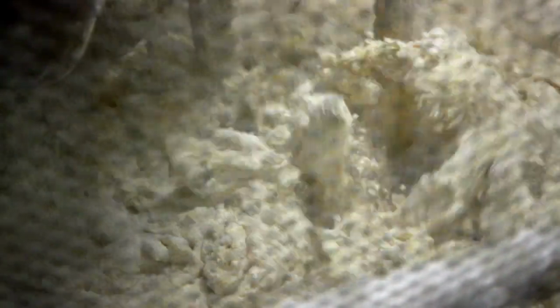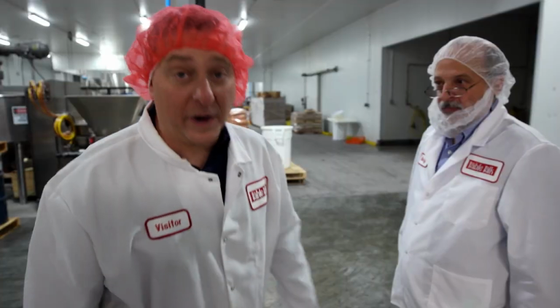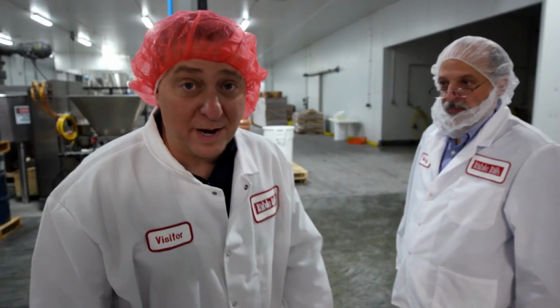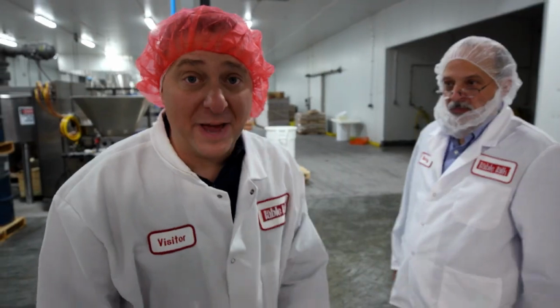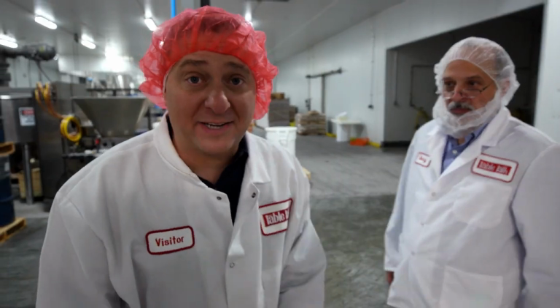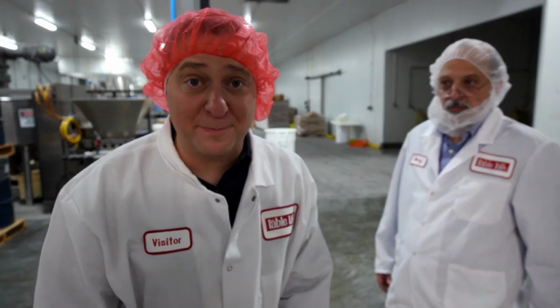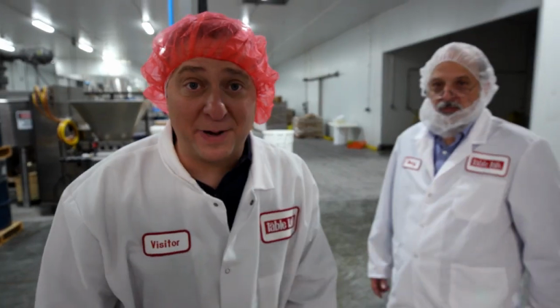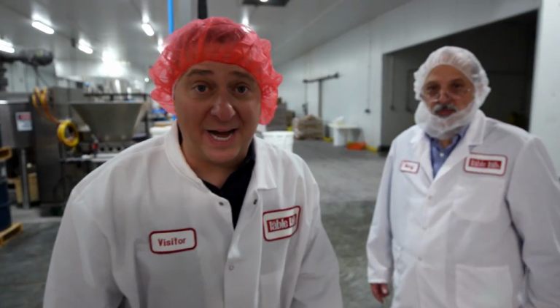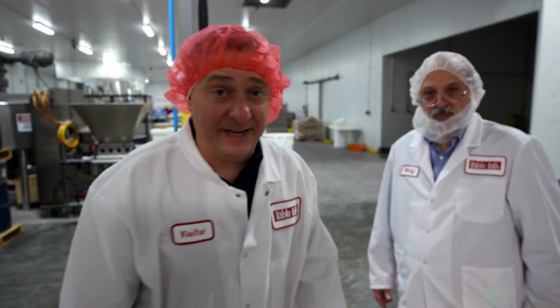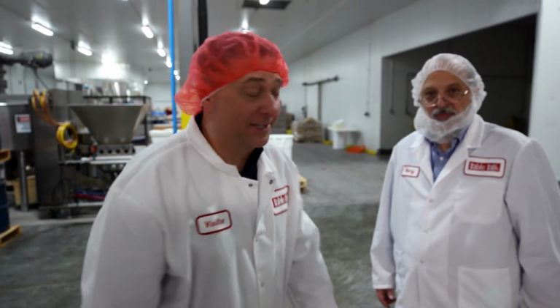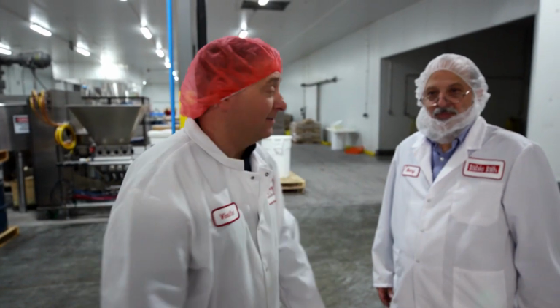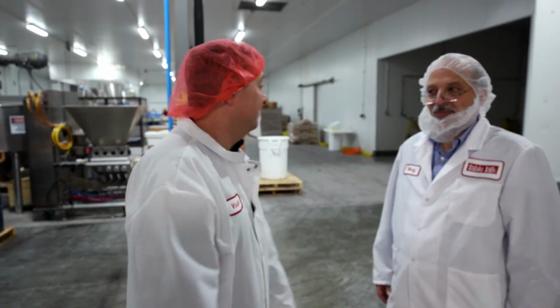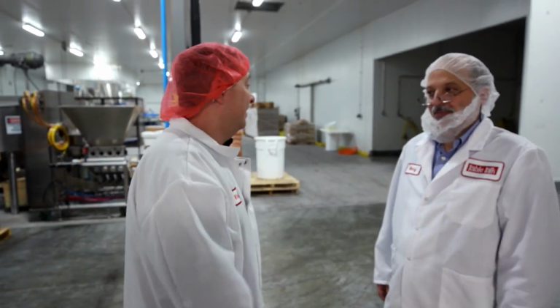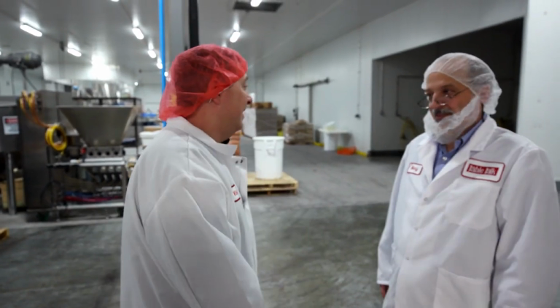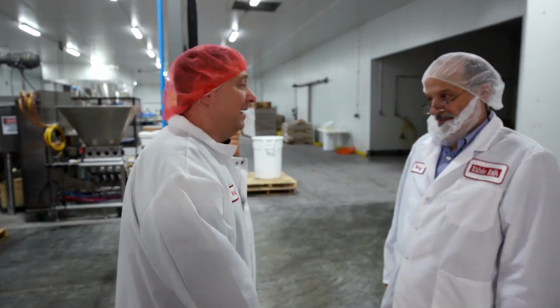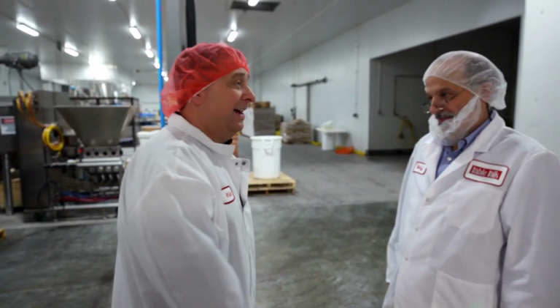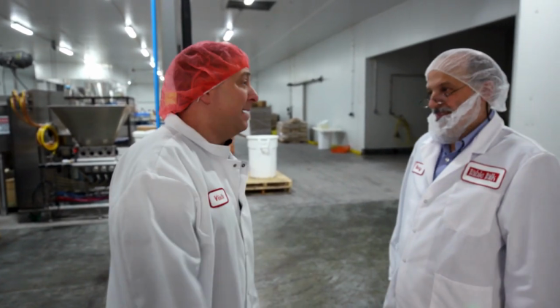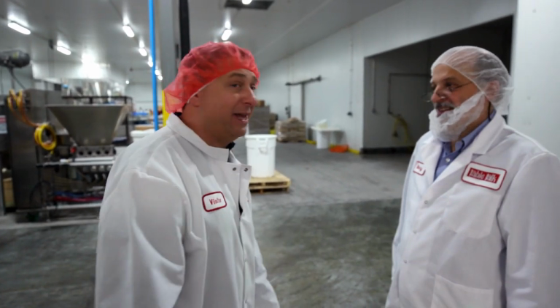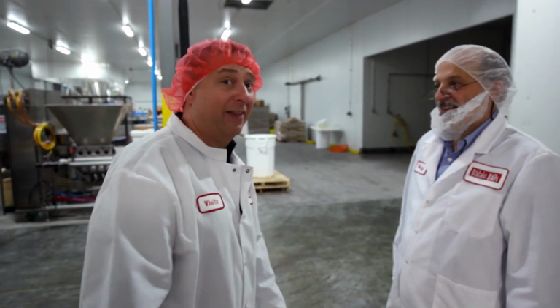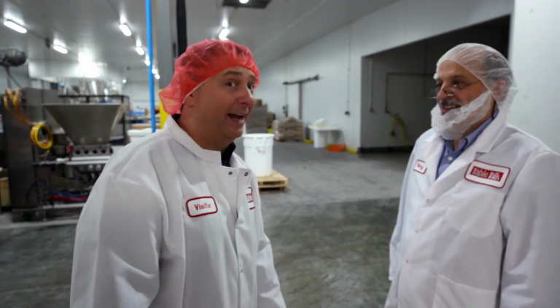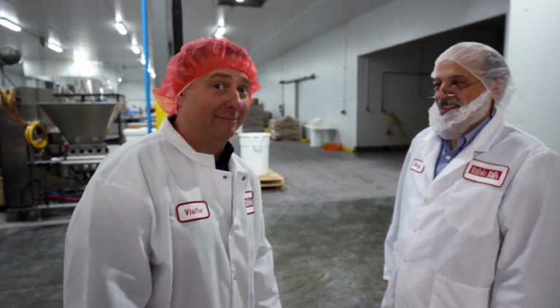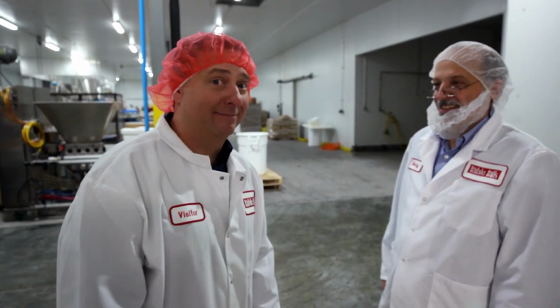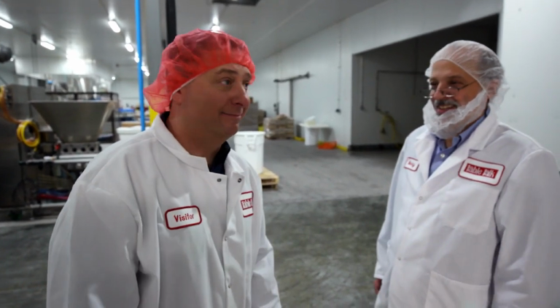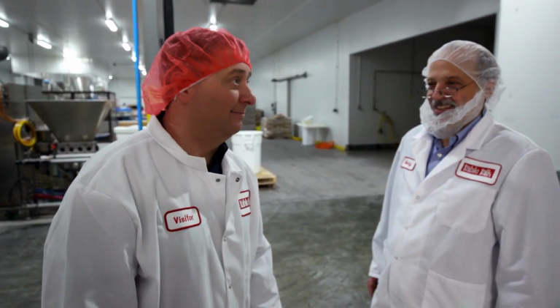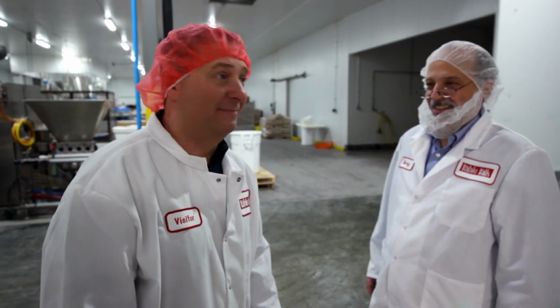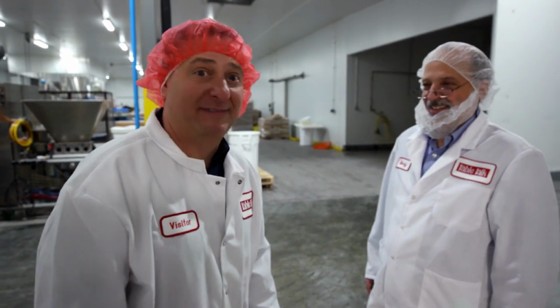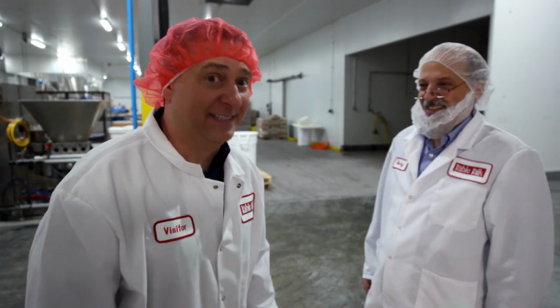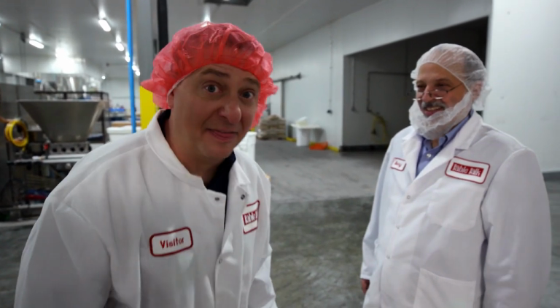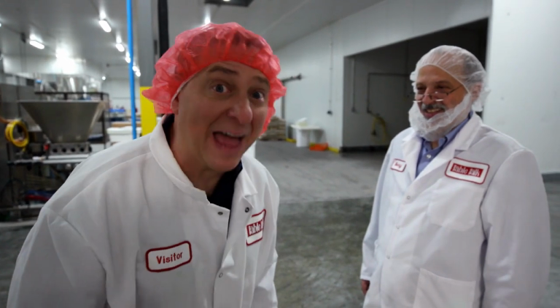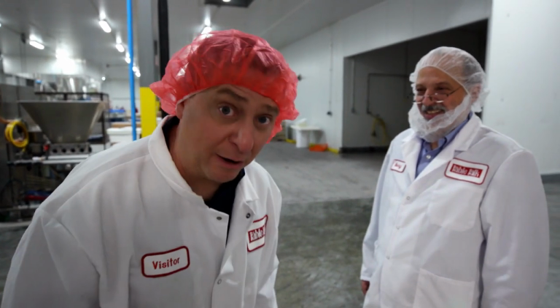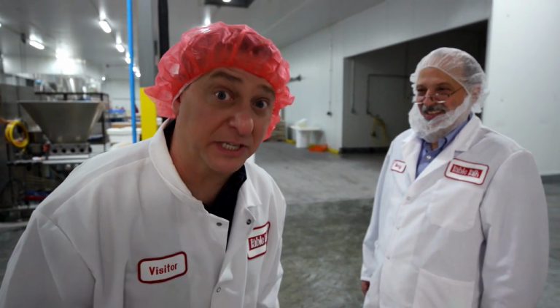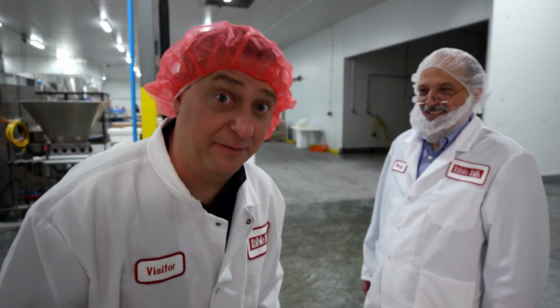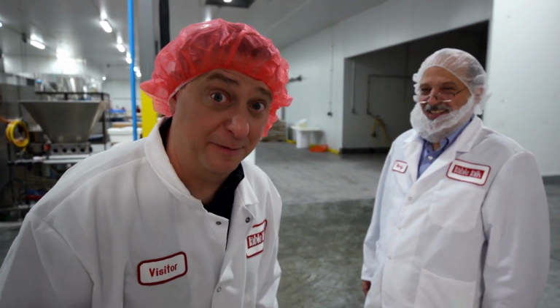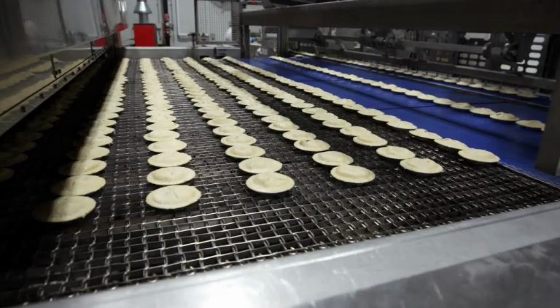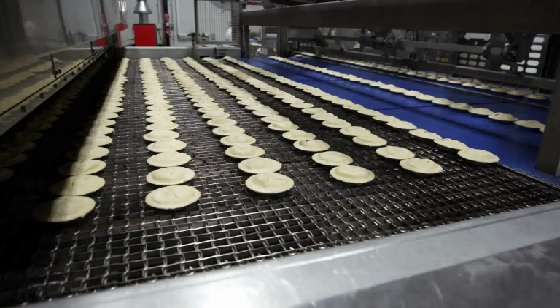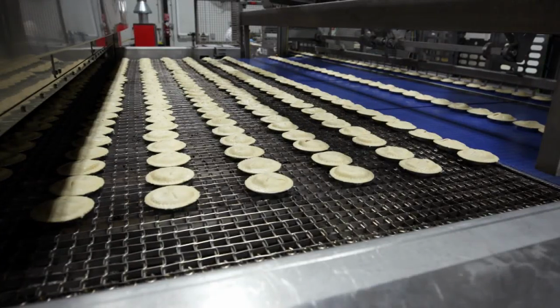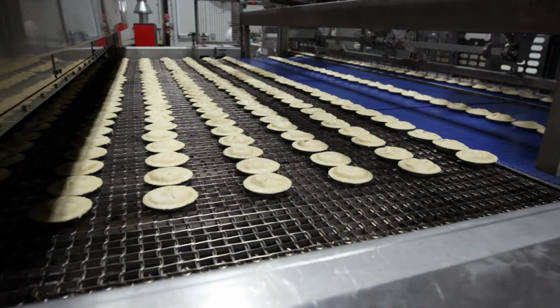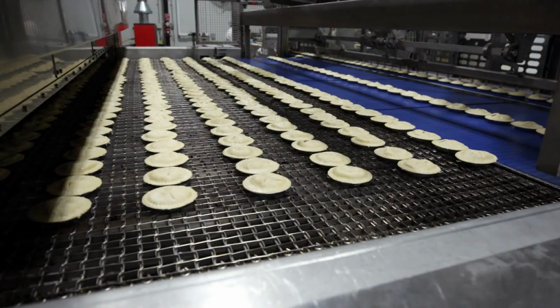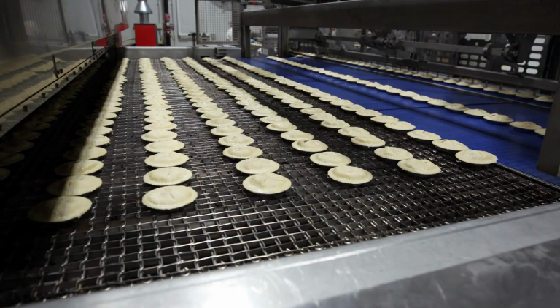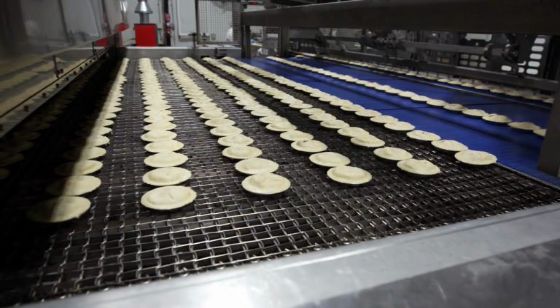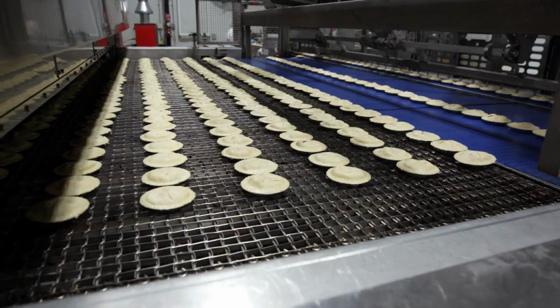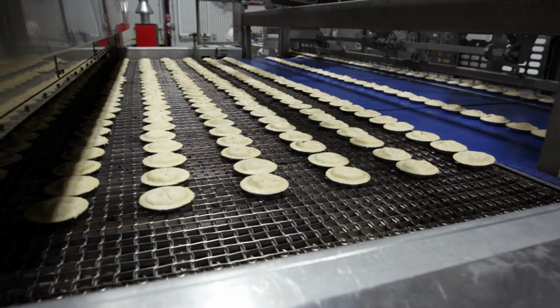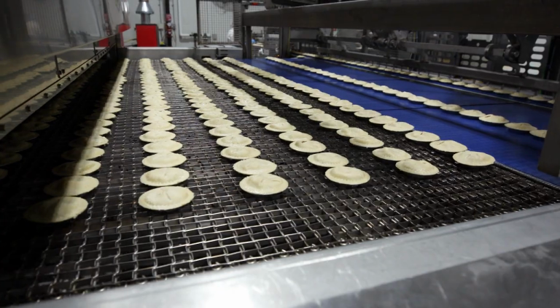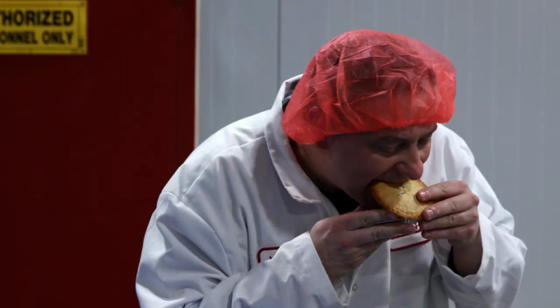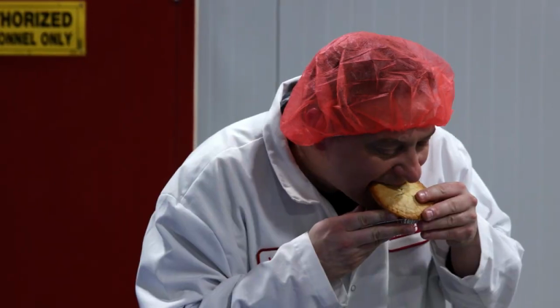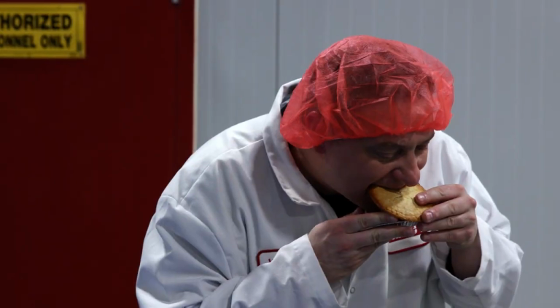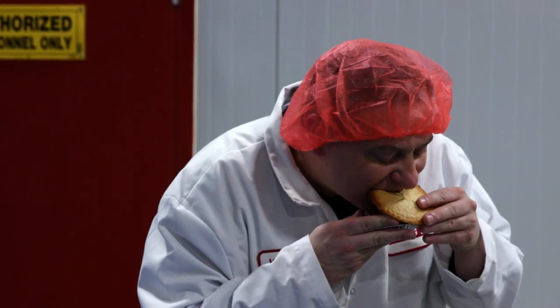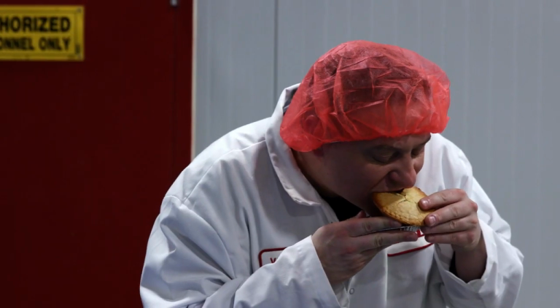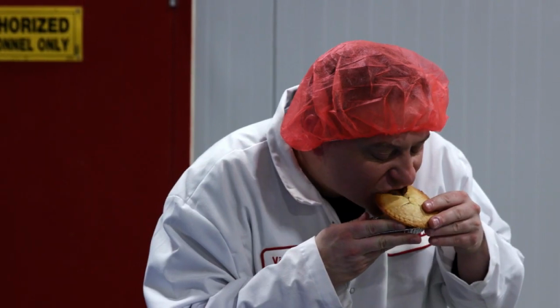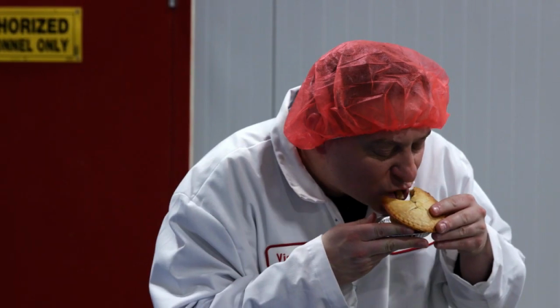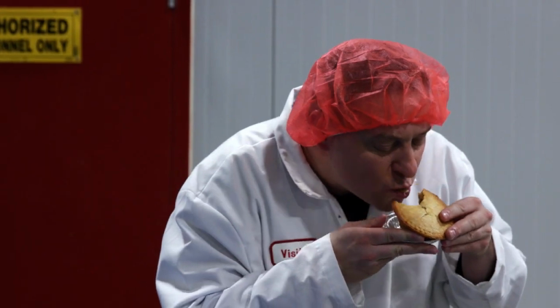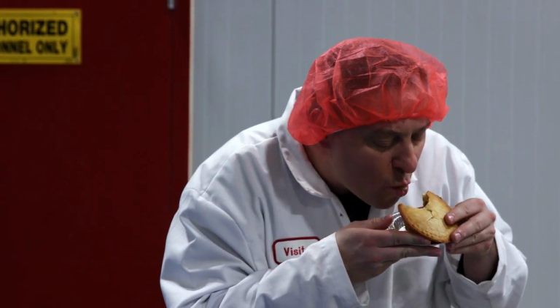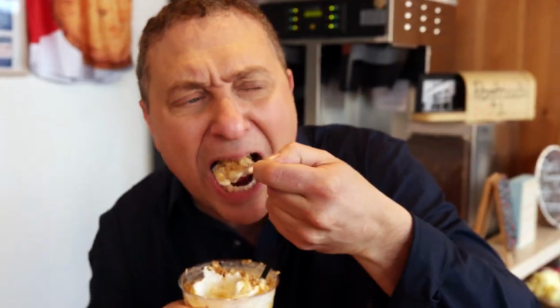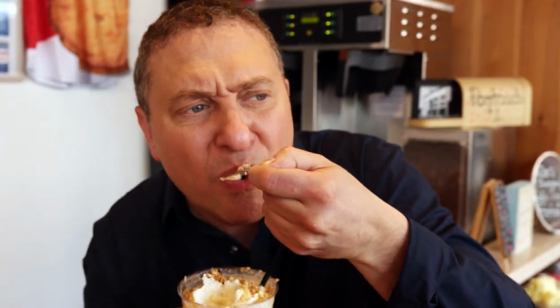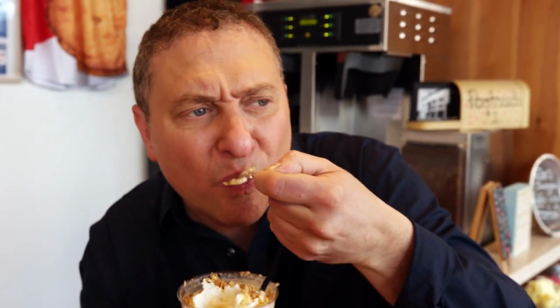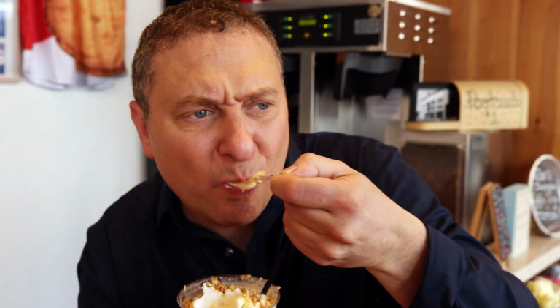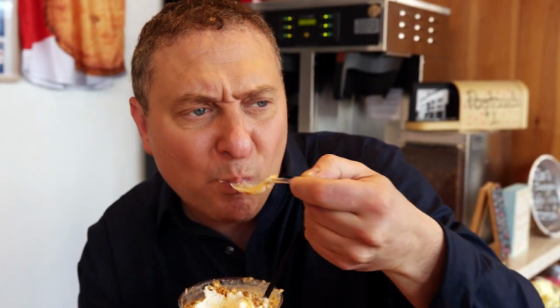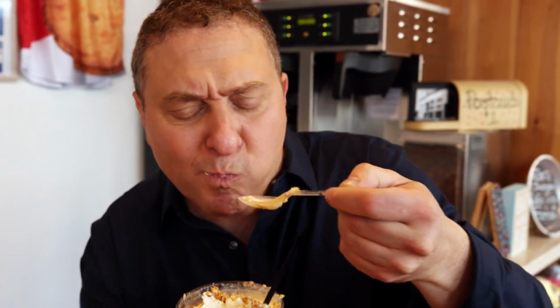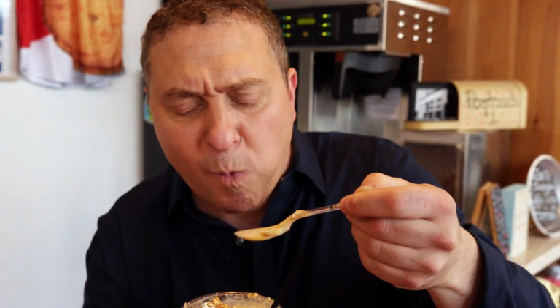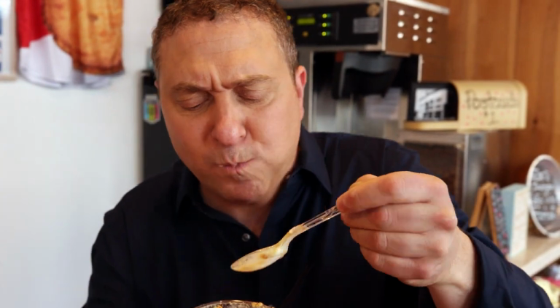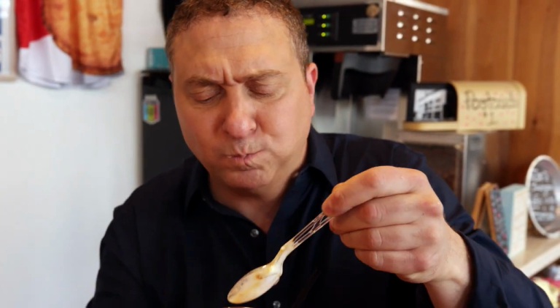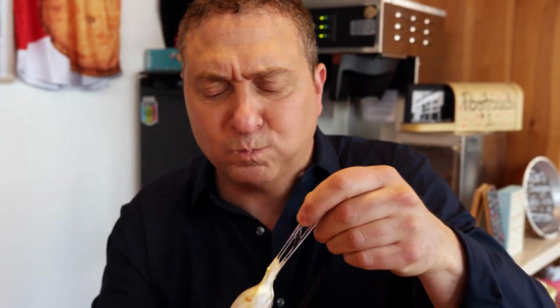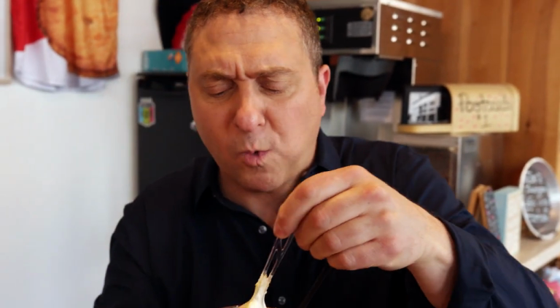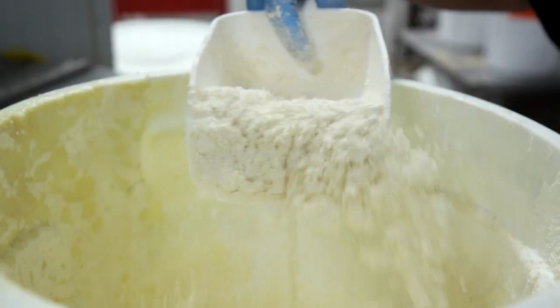We're going to make some pies — like 10,000 of them. We're going to see how they're made, and most importantly, I'm going to stuff my pie hole.